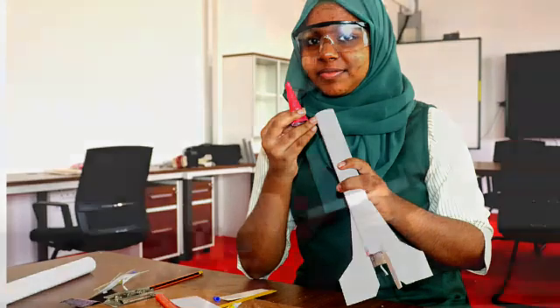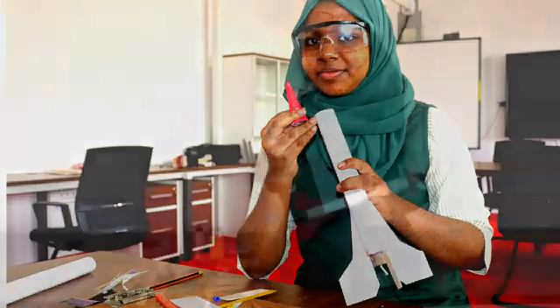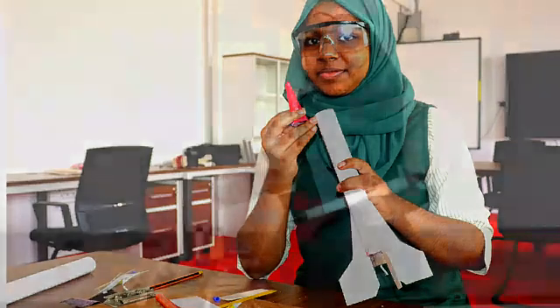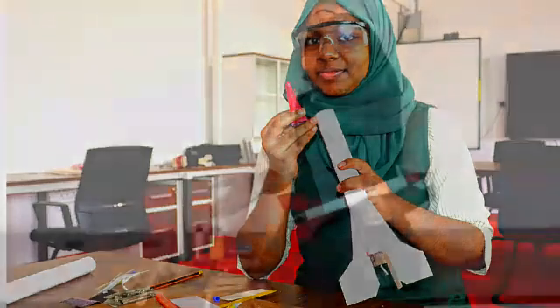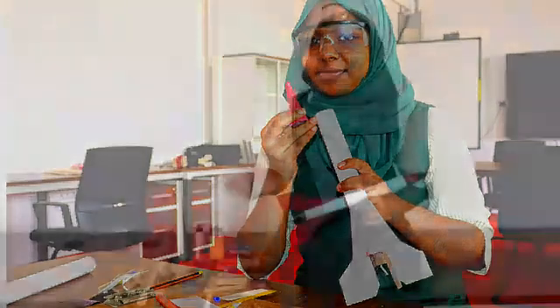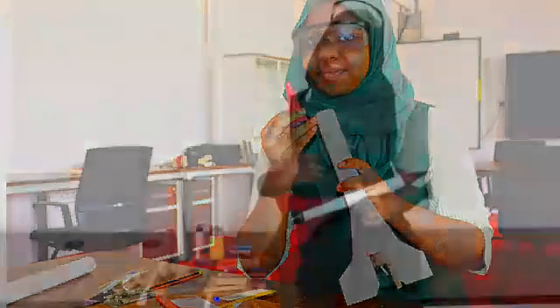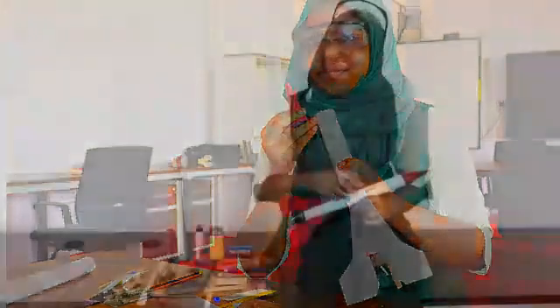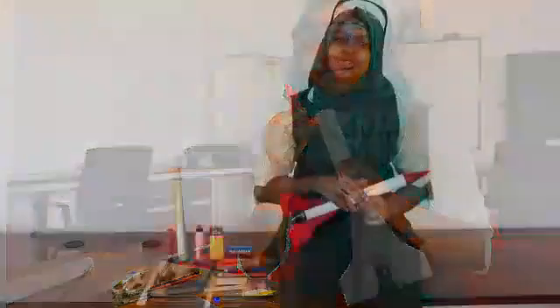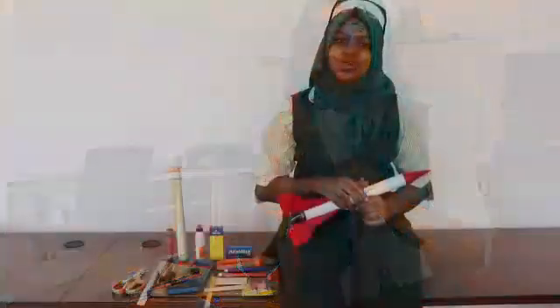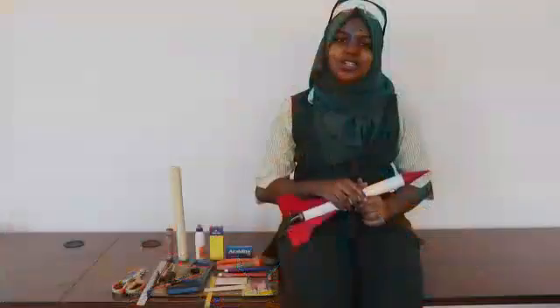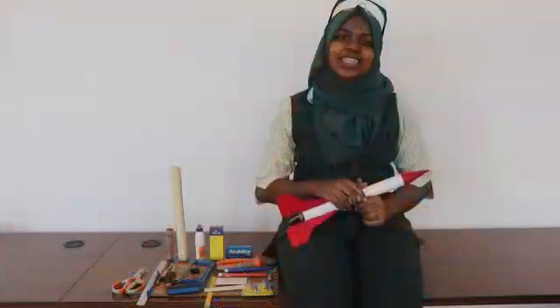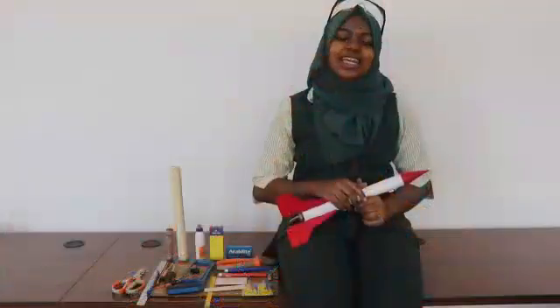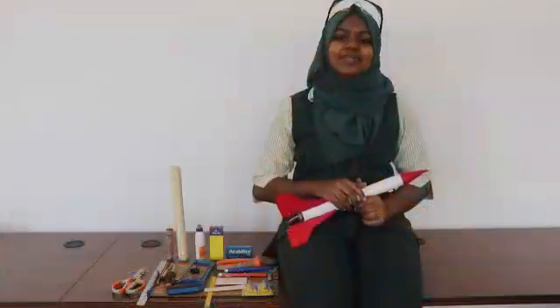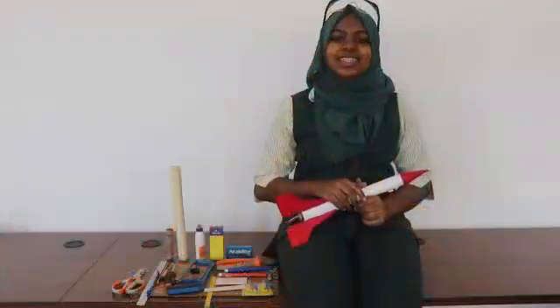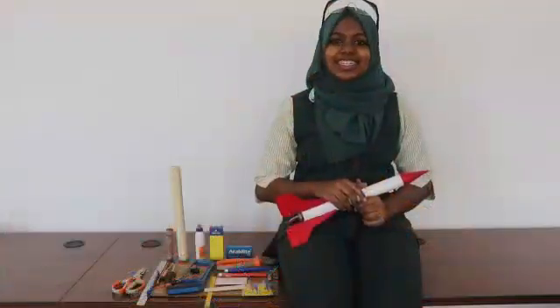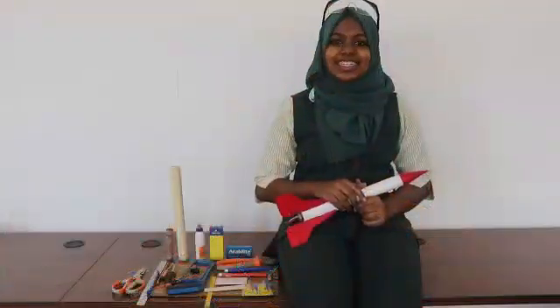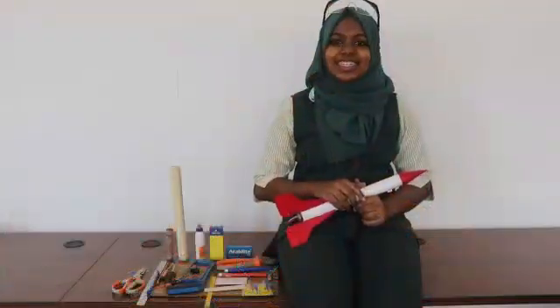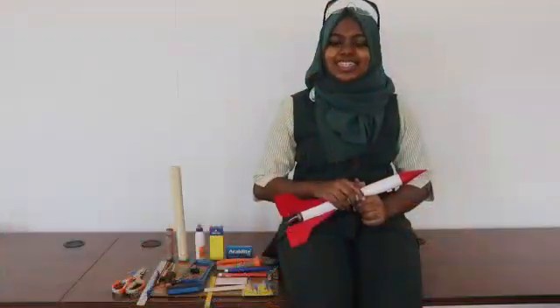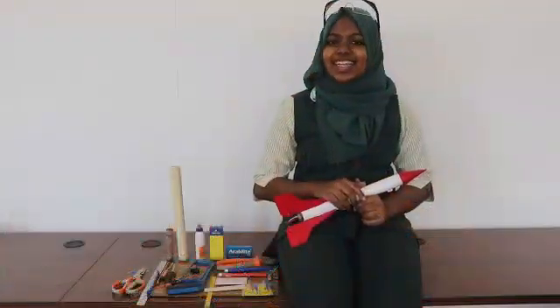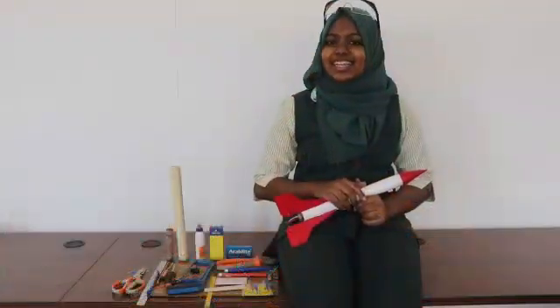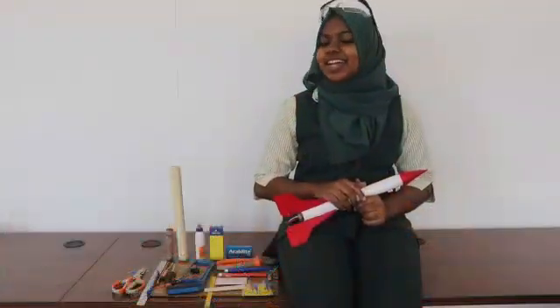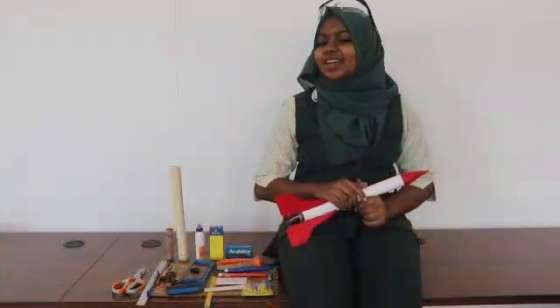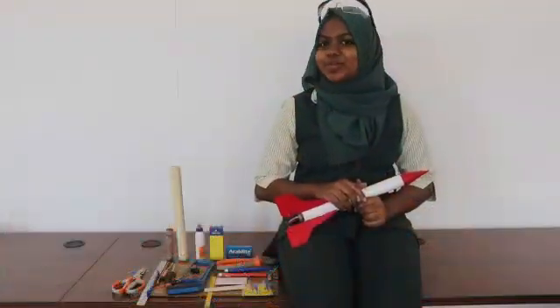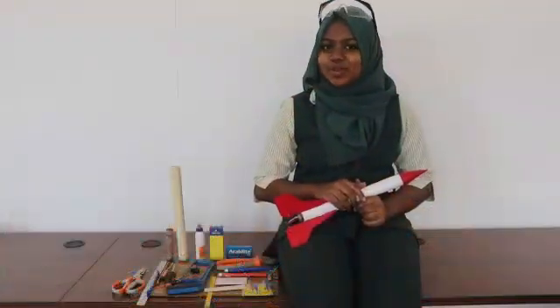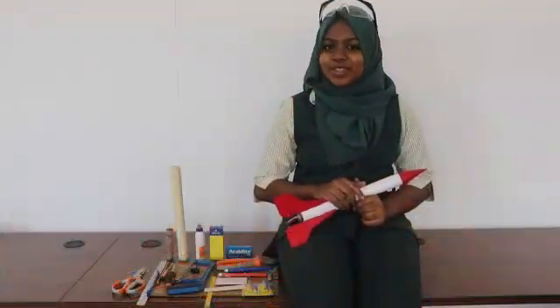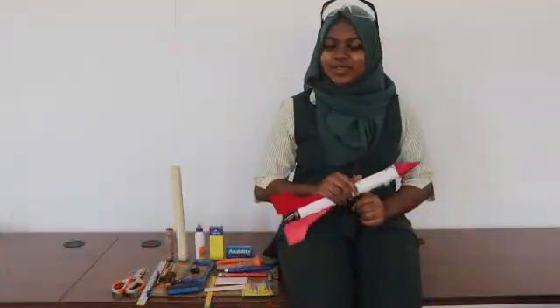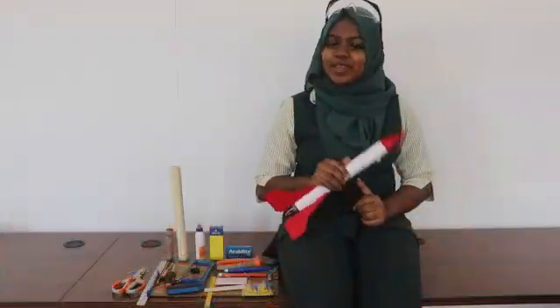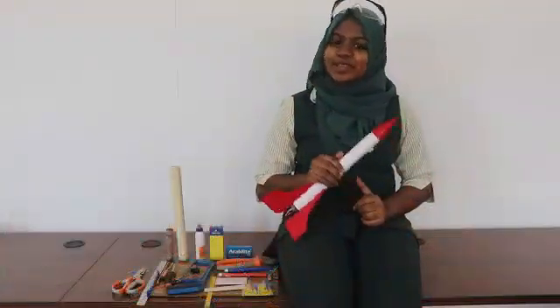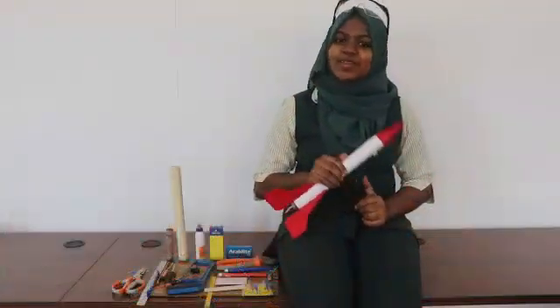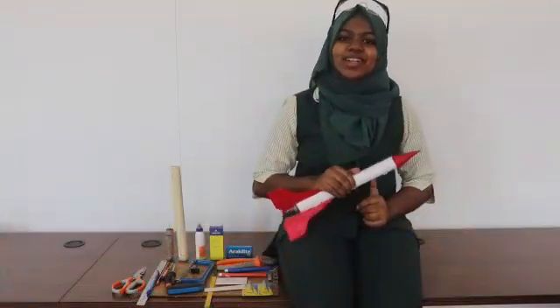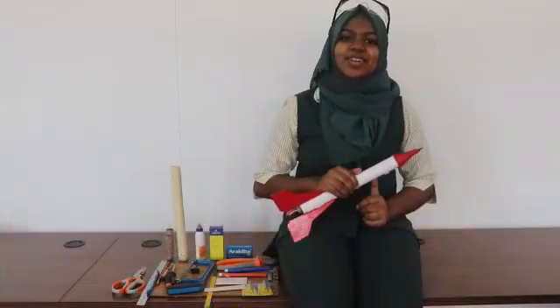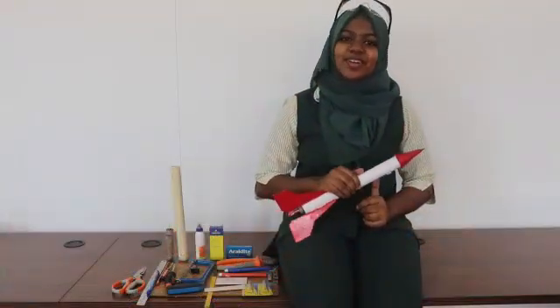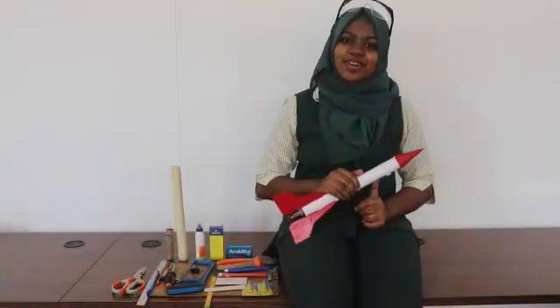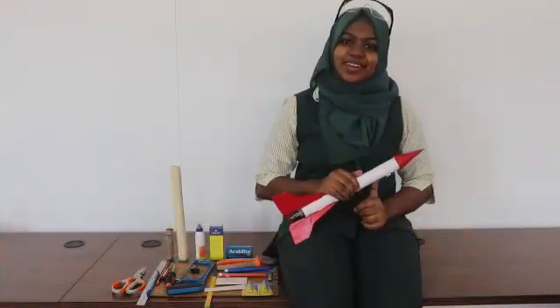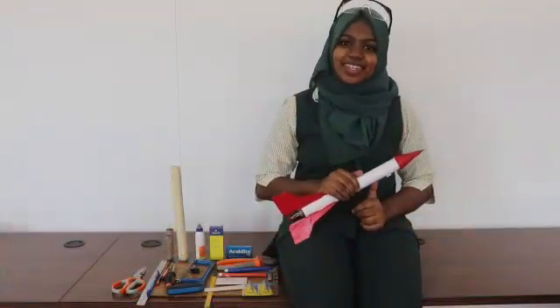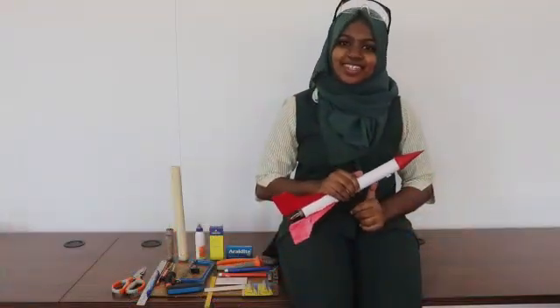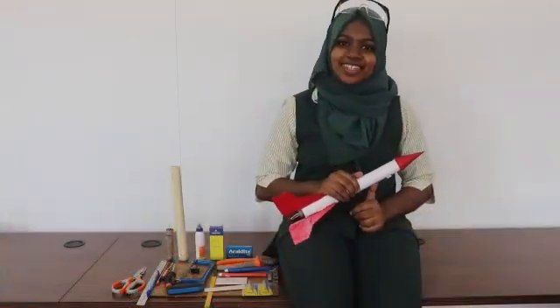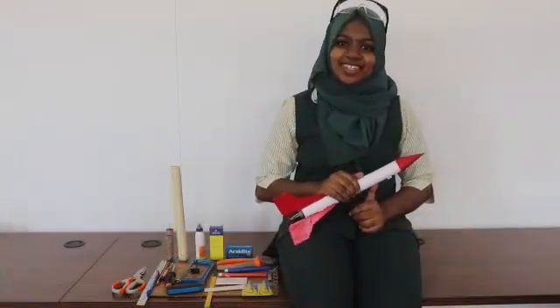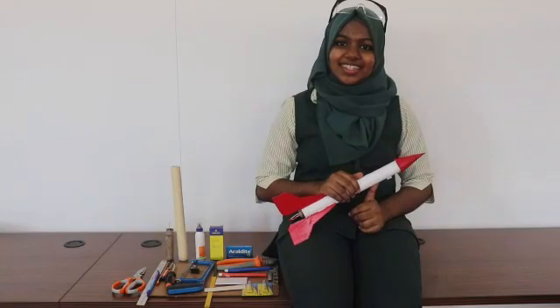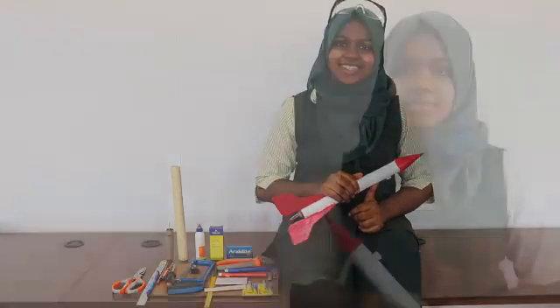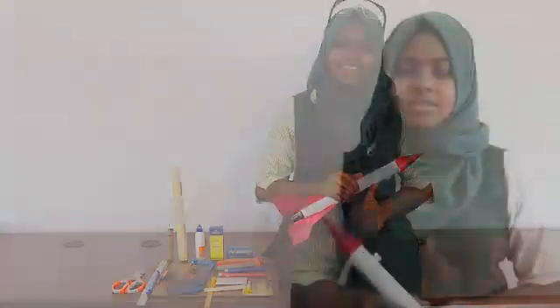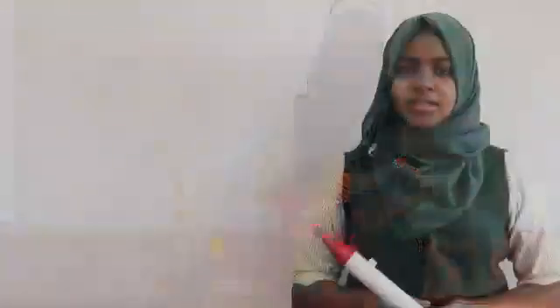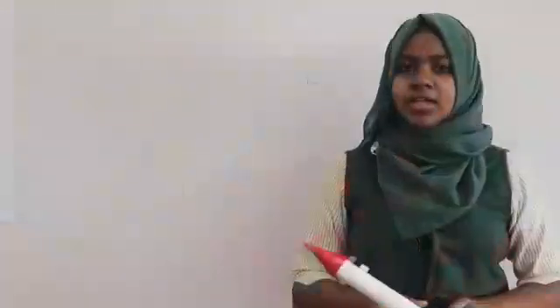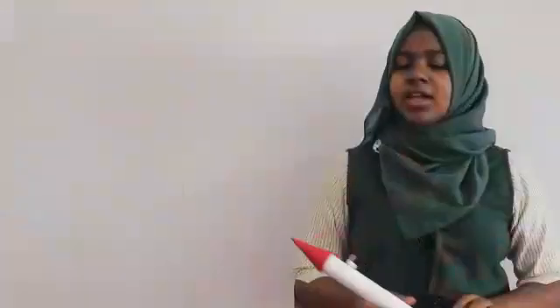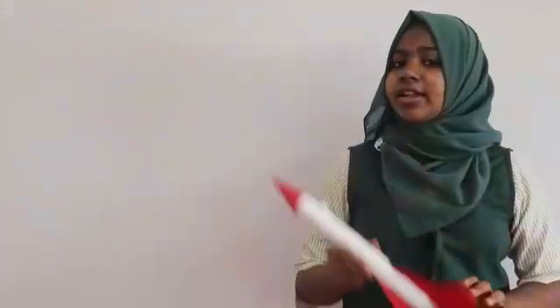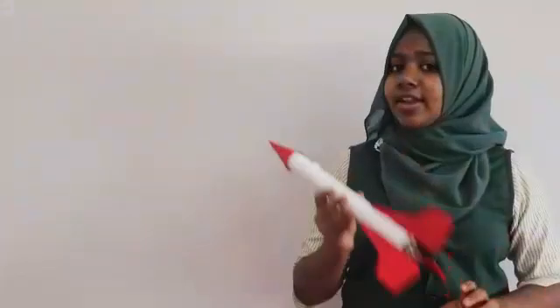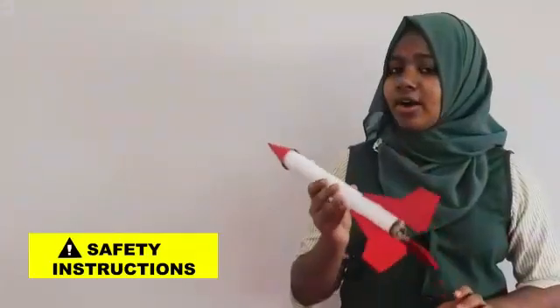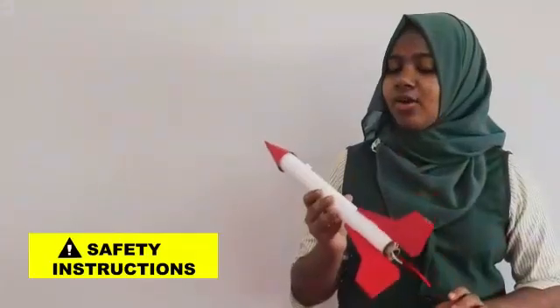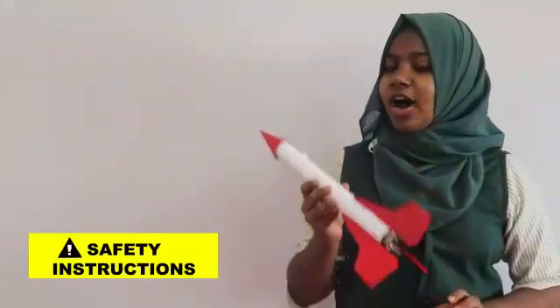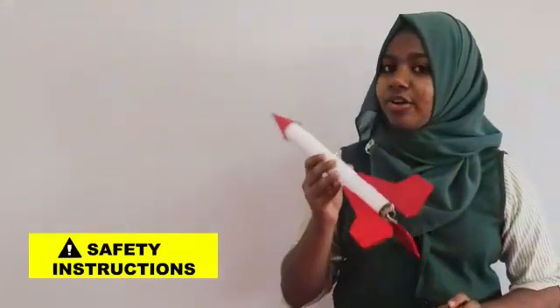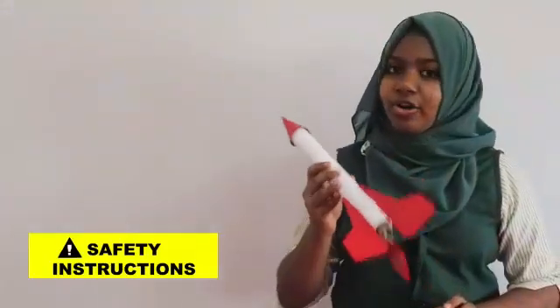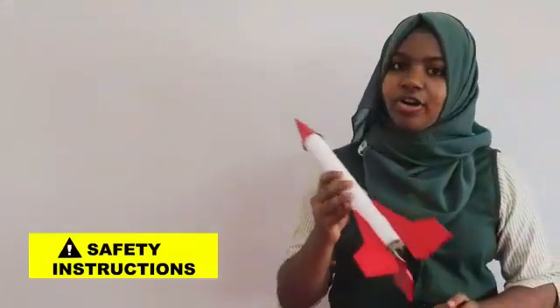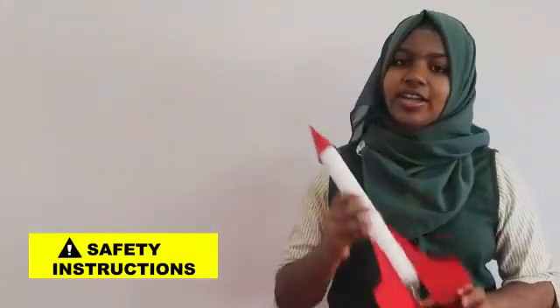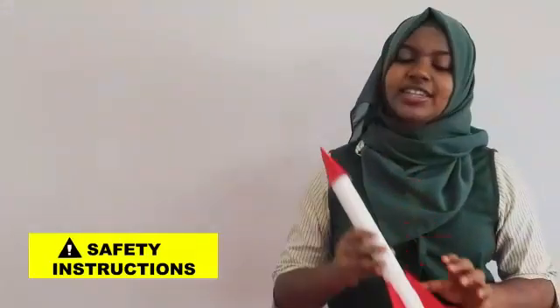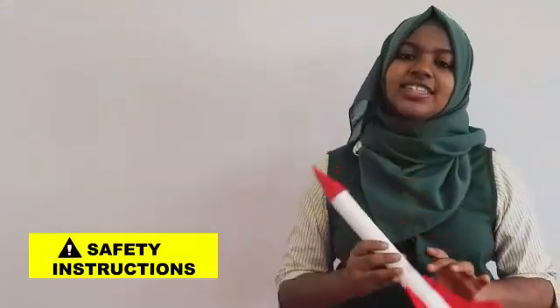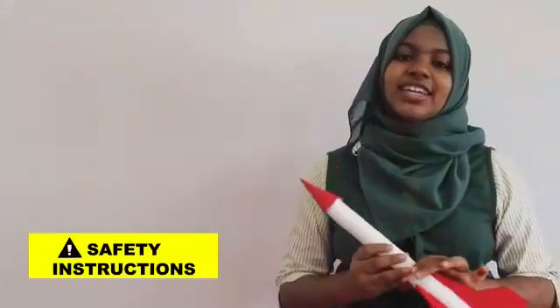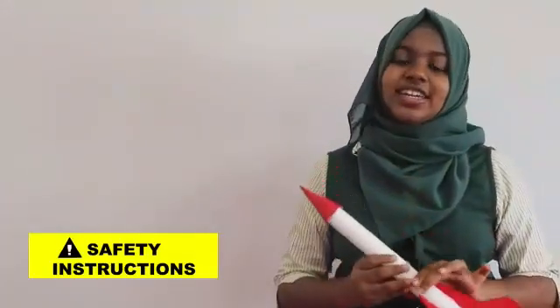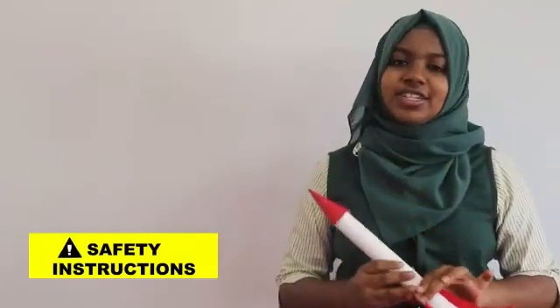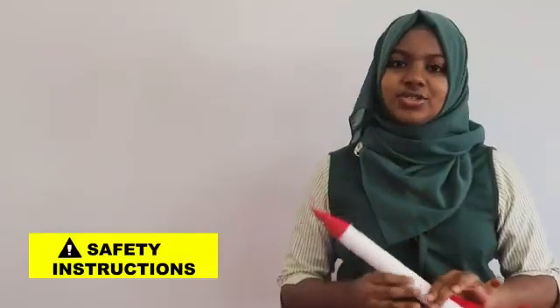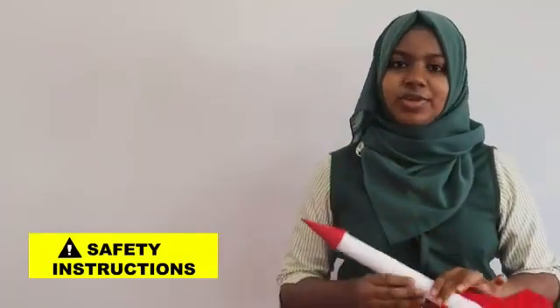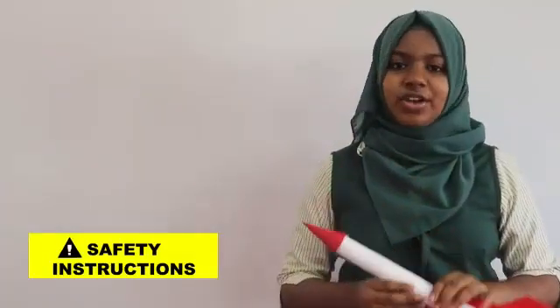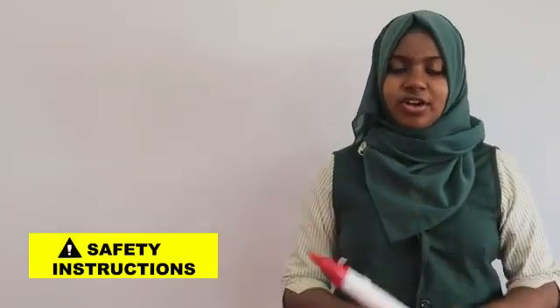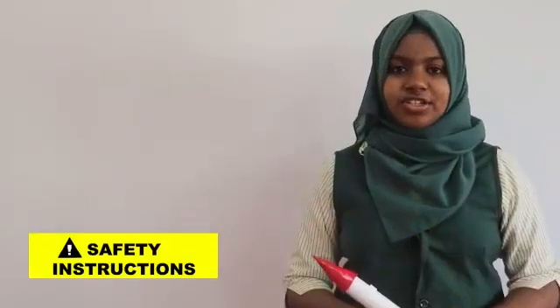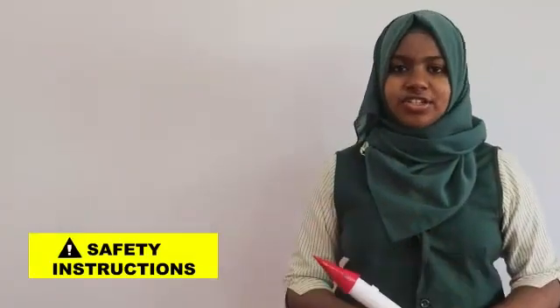These are the tools and materials that I have used to make my toy rocket. Now our rocket is ready to be launched.